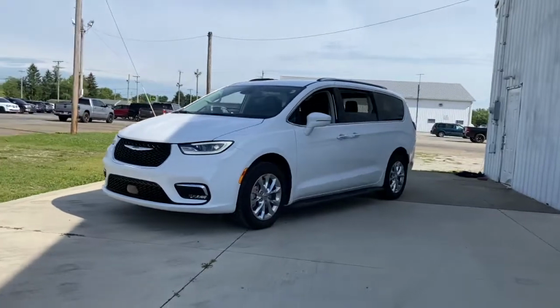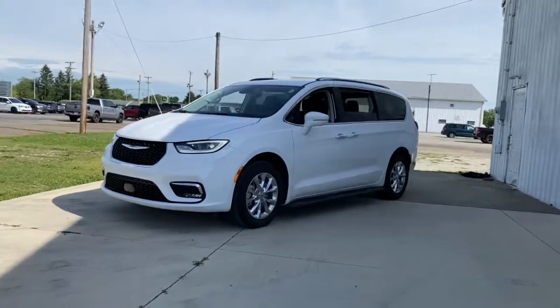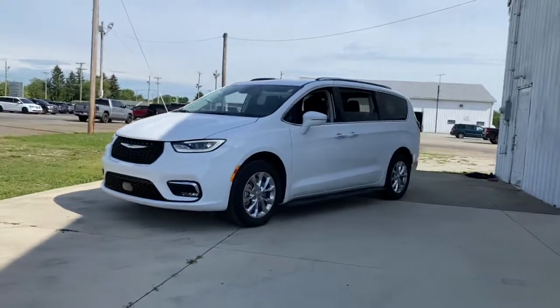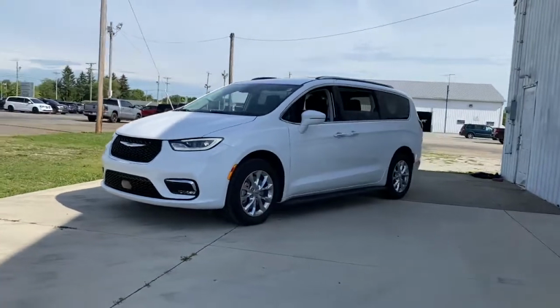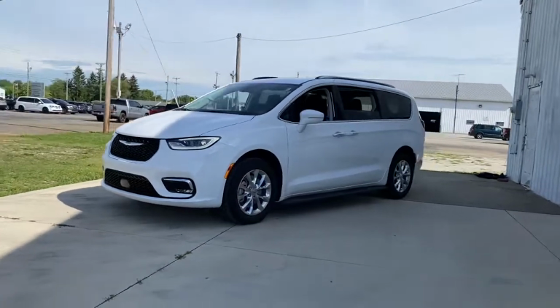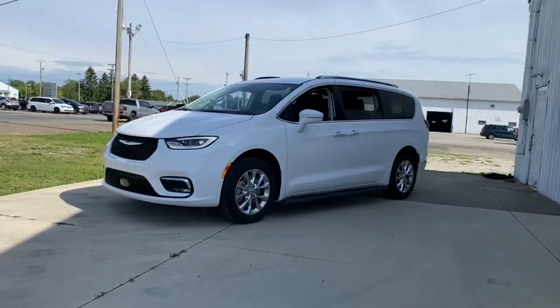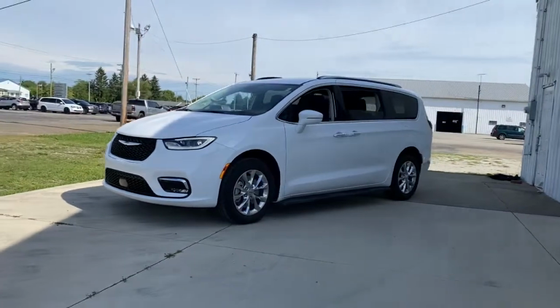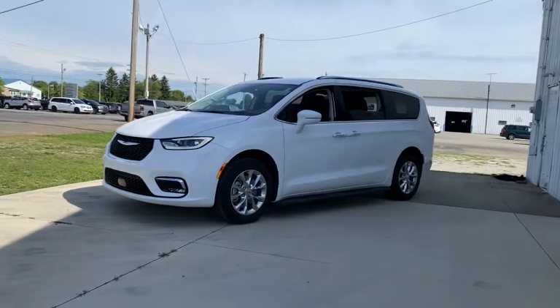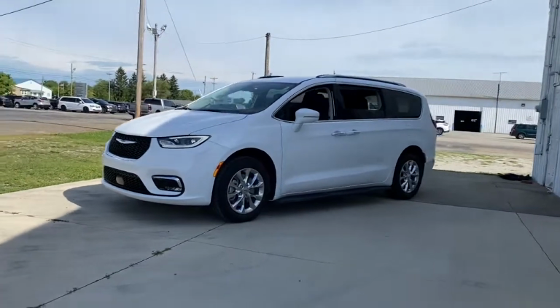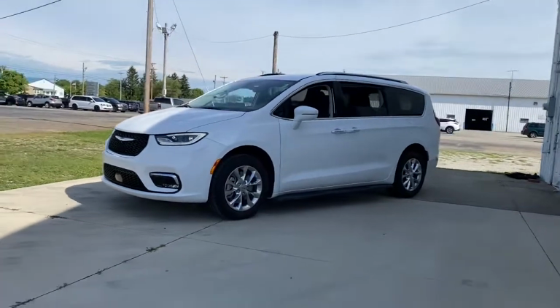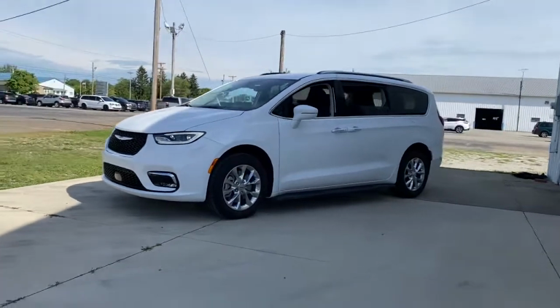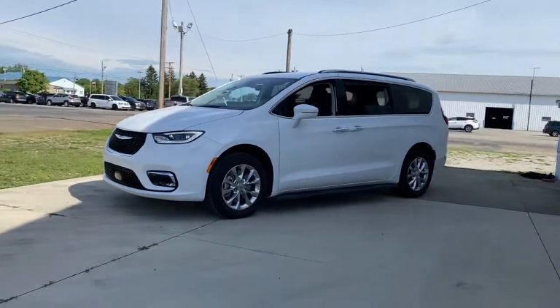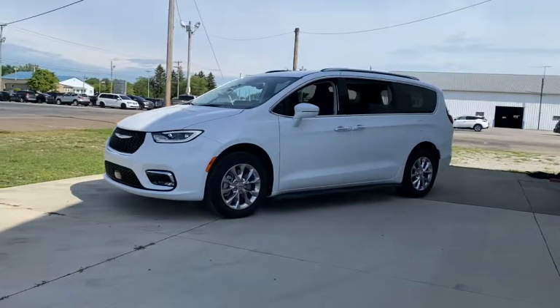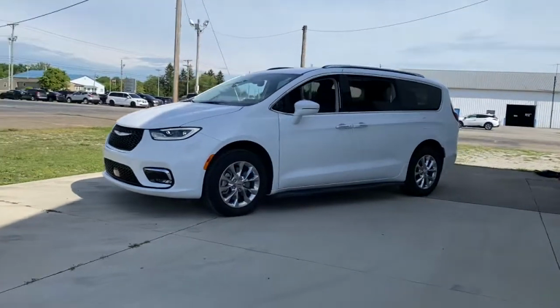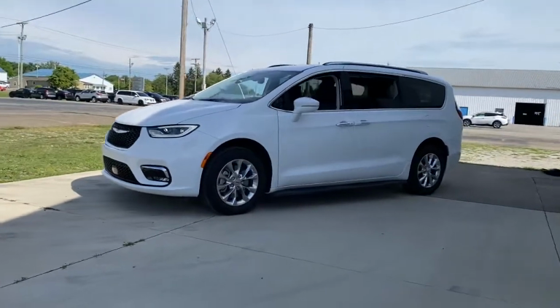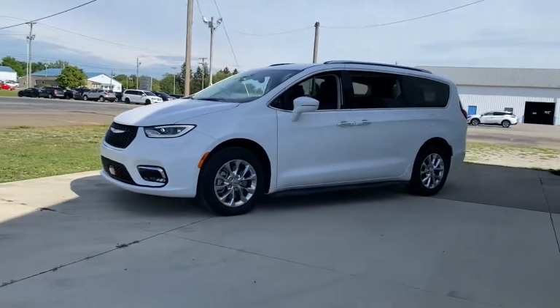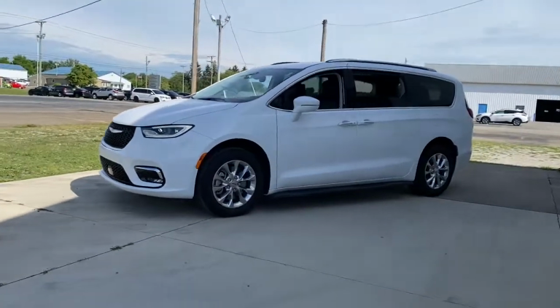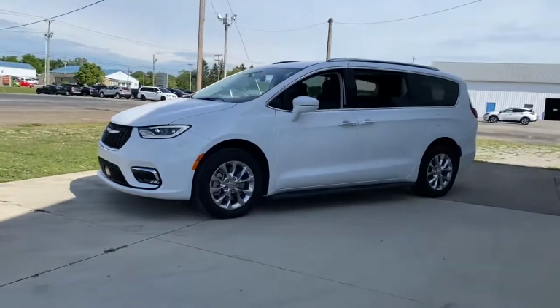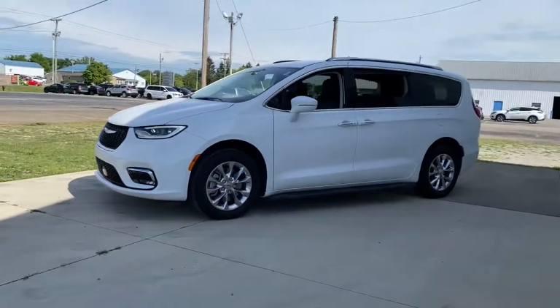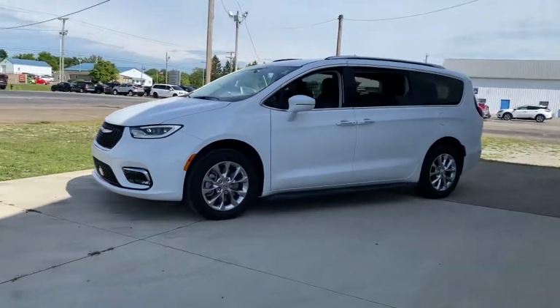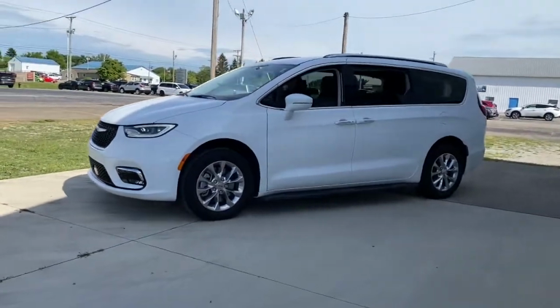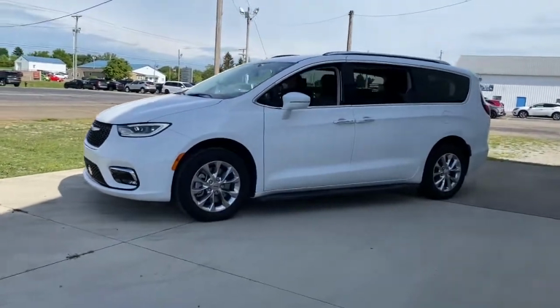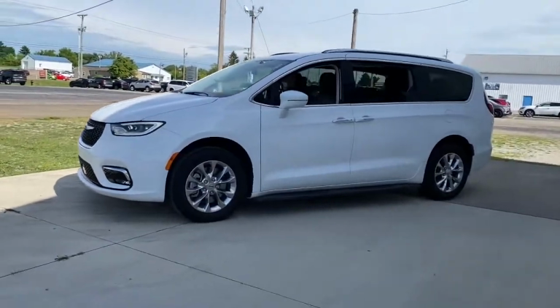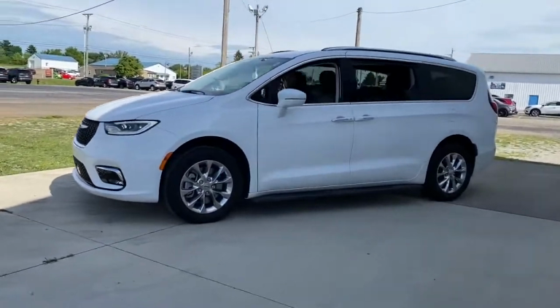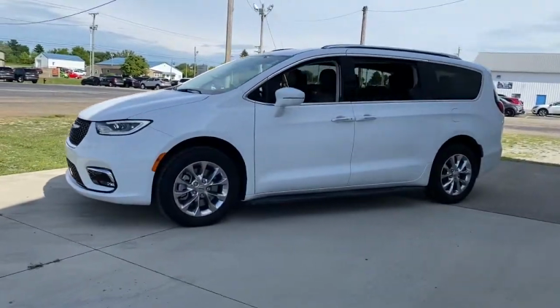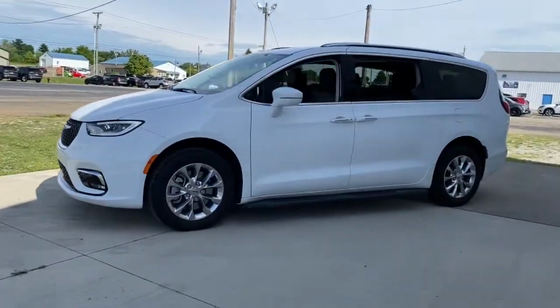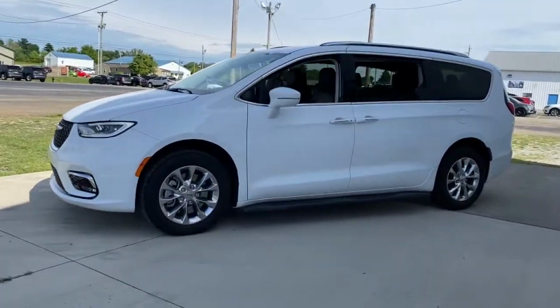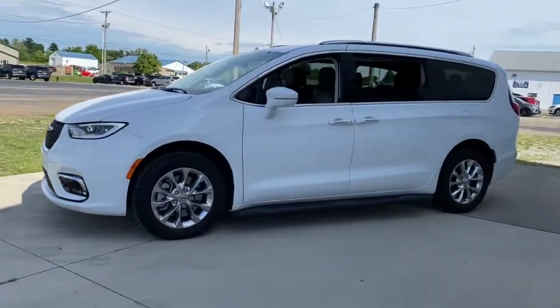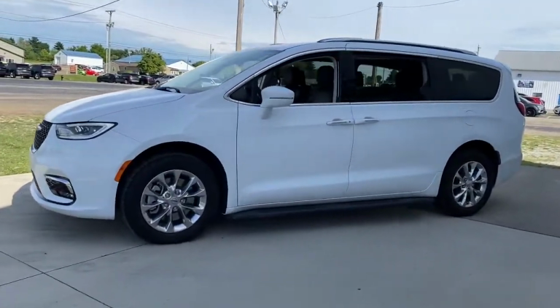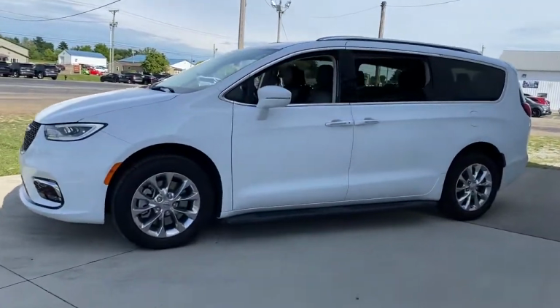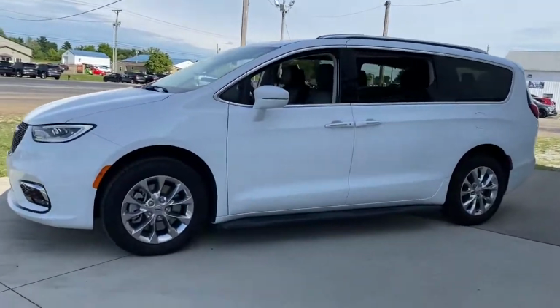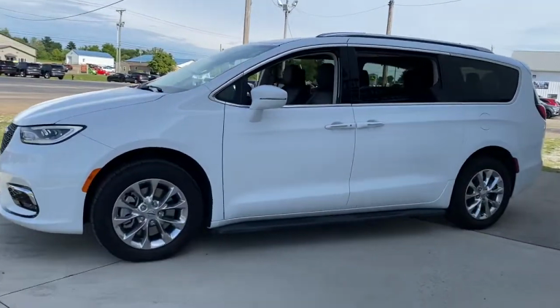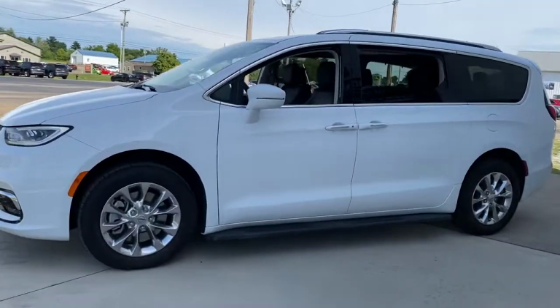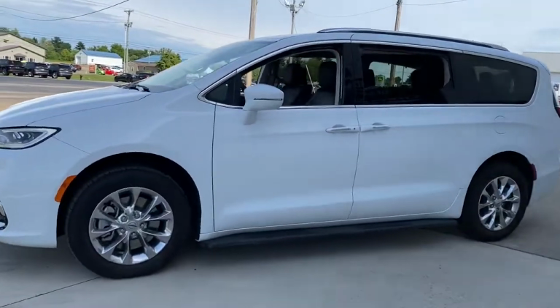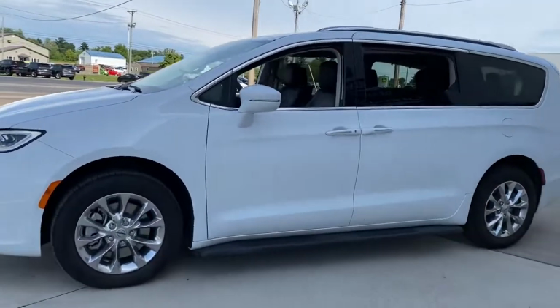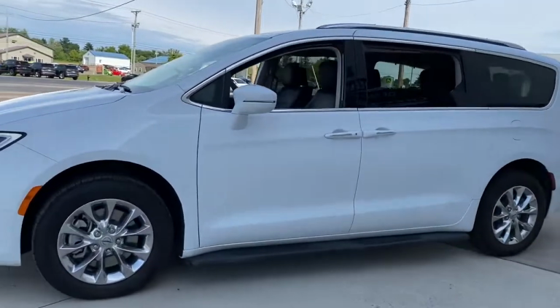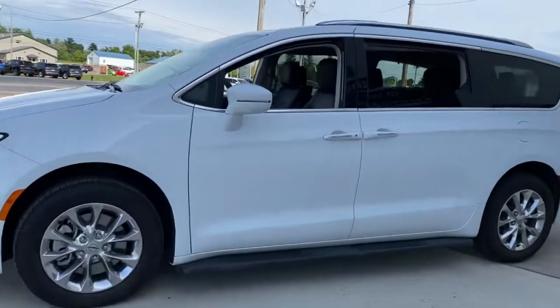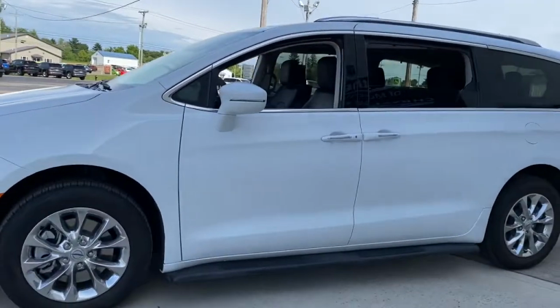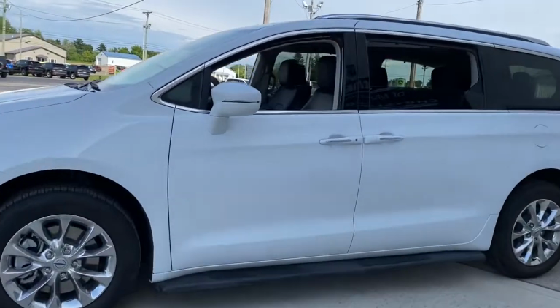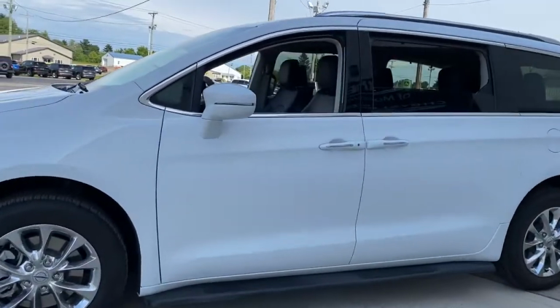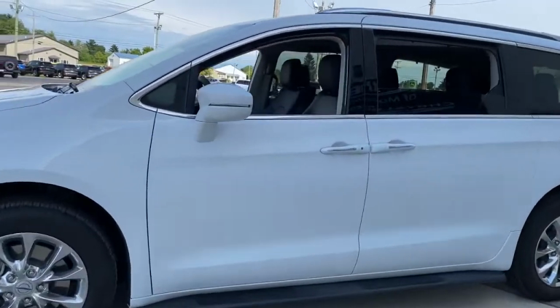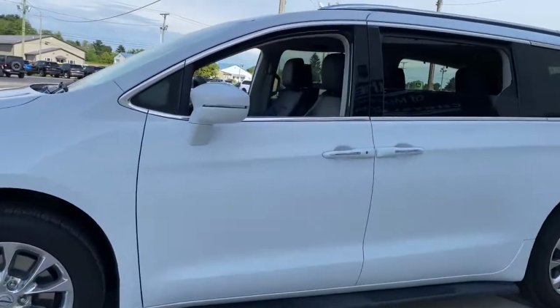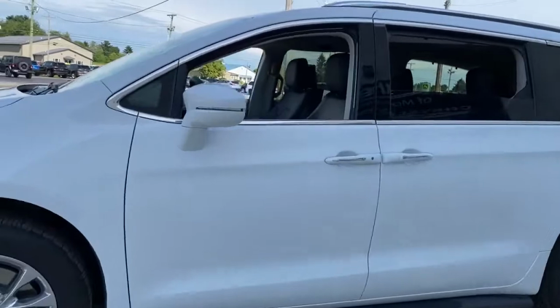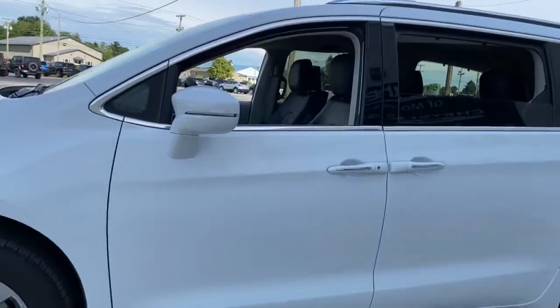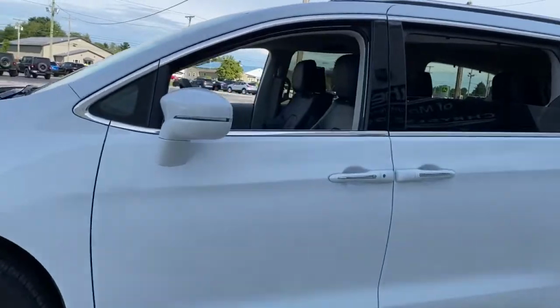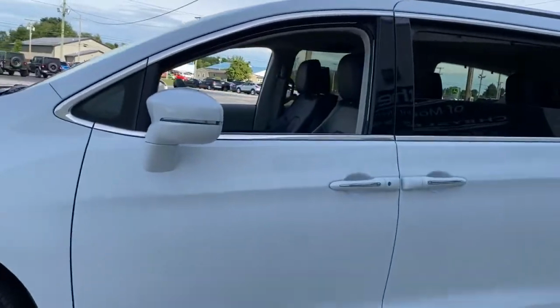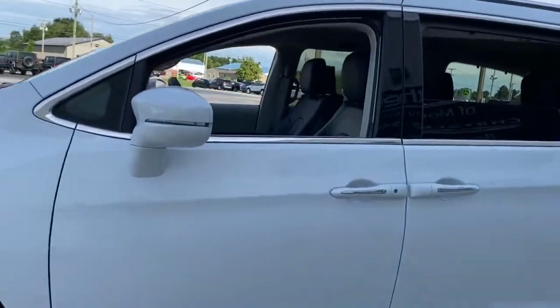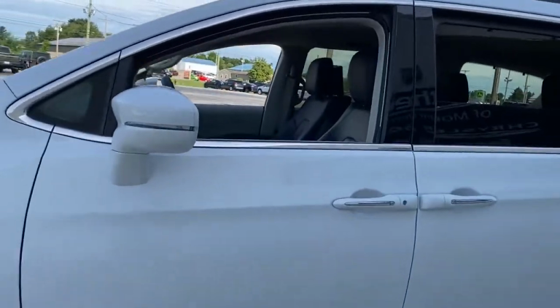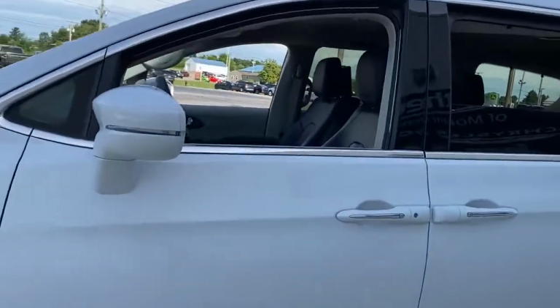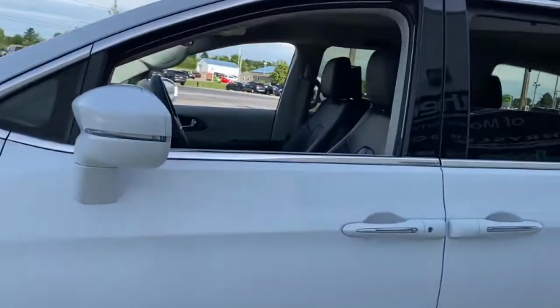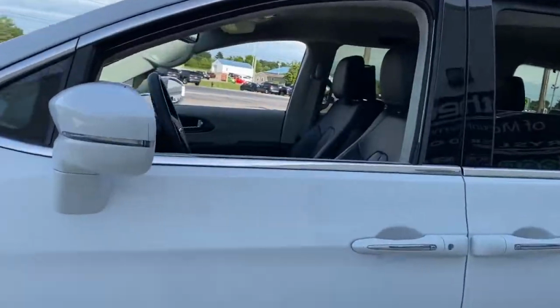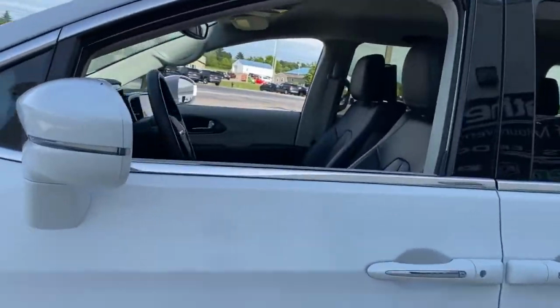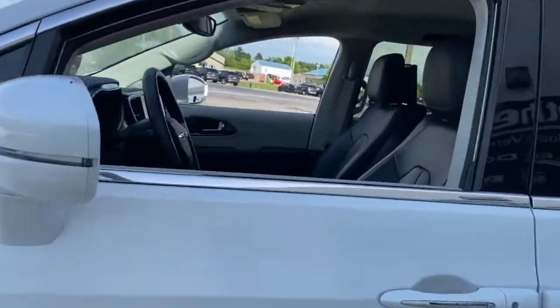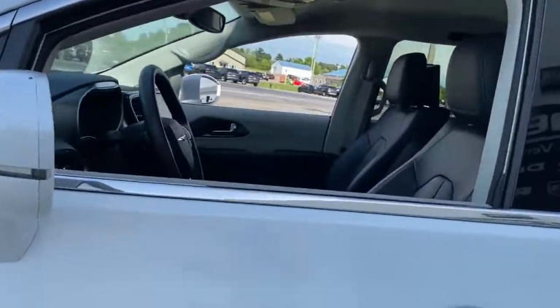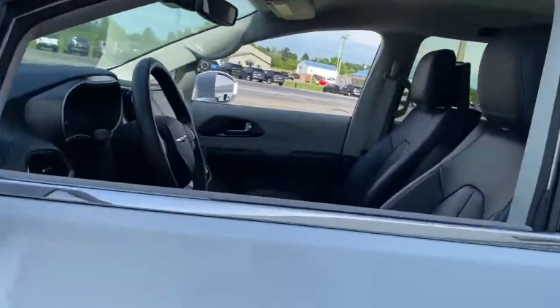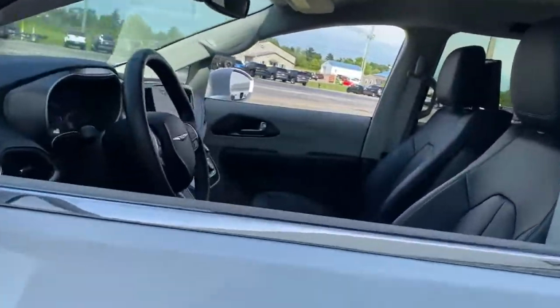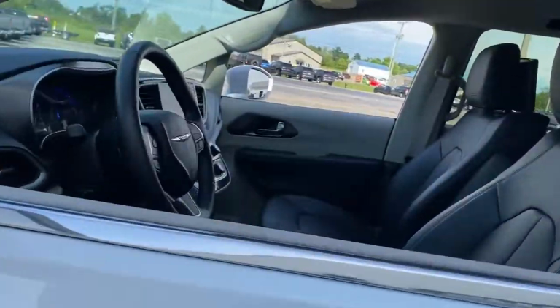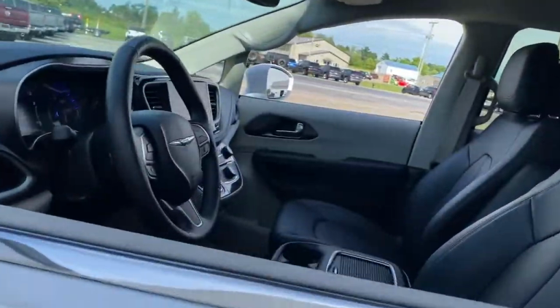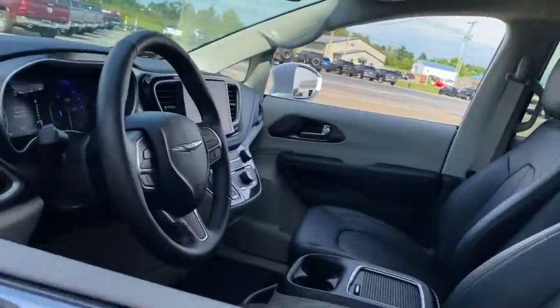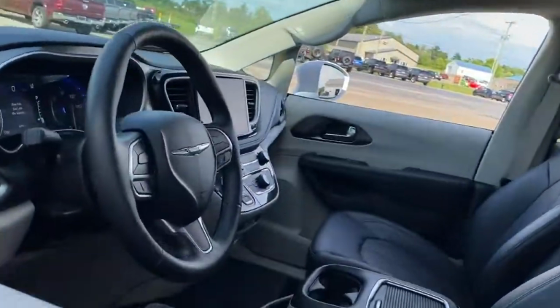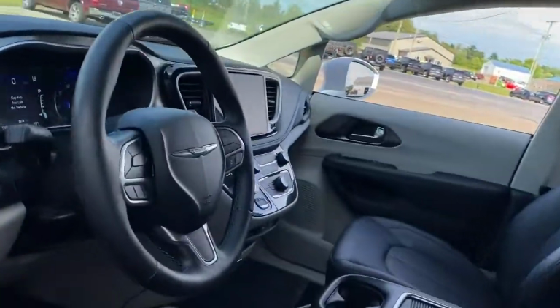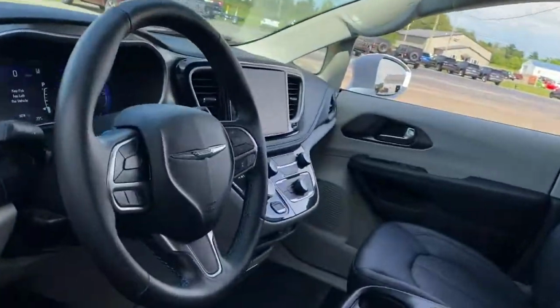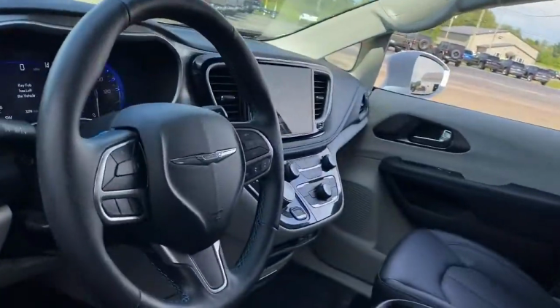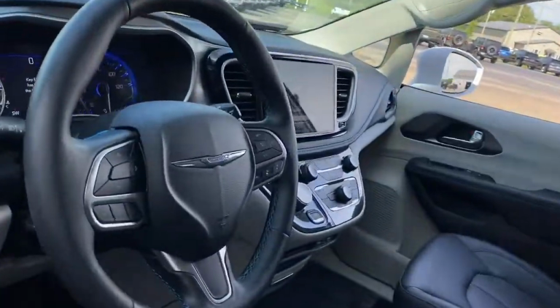The Chrysler Pacifica — the super safe minivan with a light, agile feel, and loads of passenger-friendly amenities.